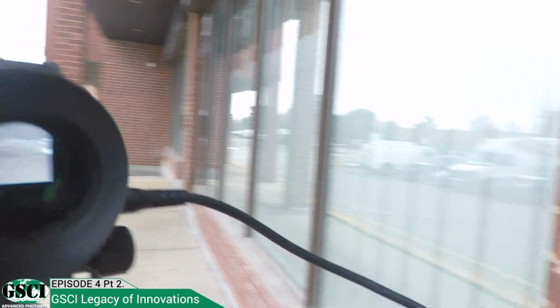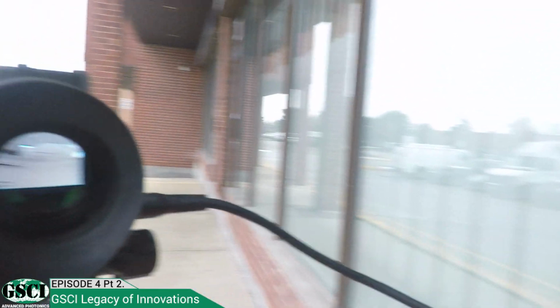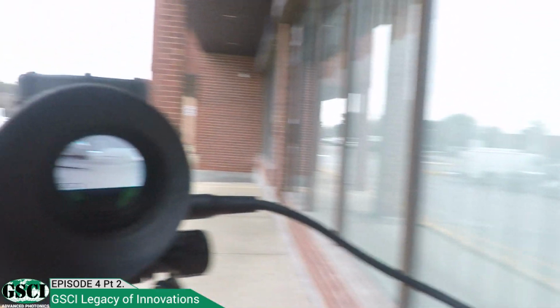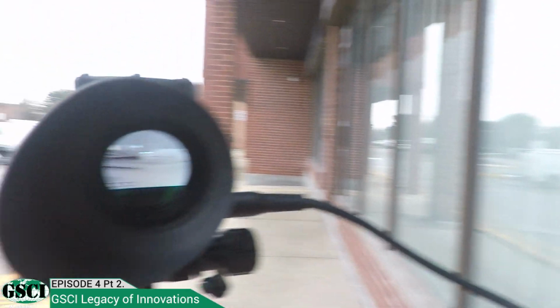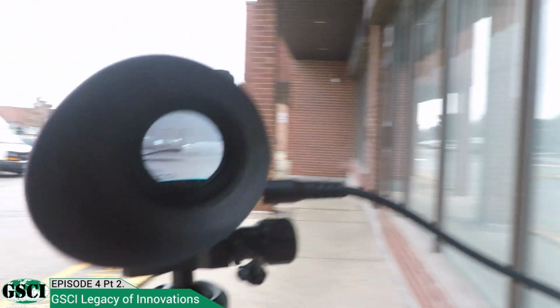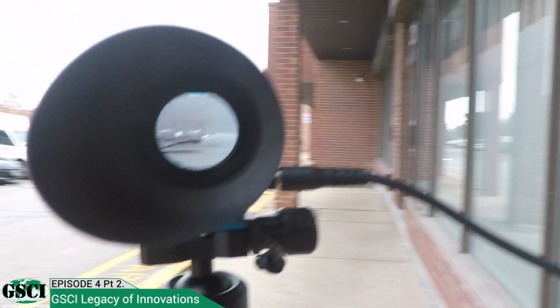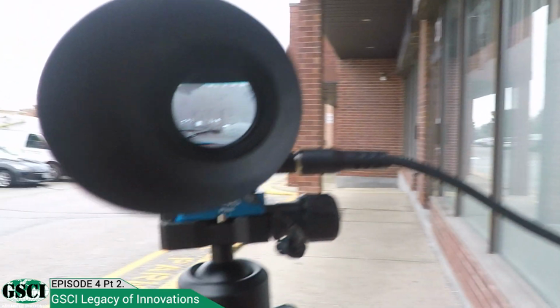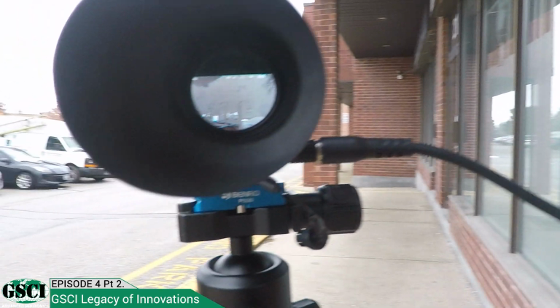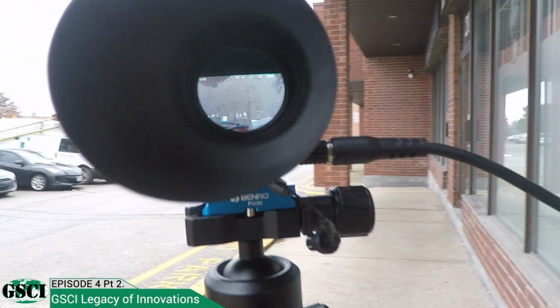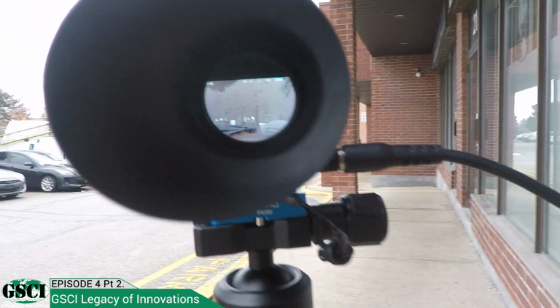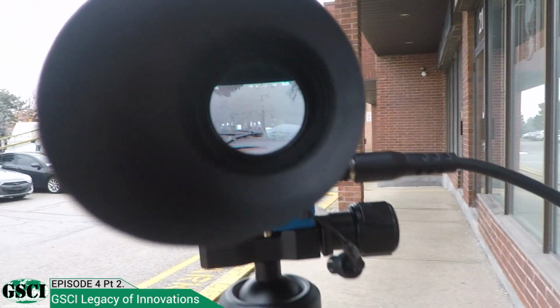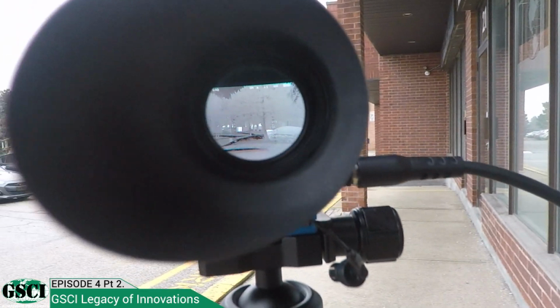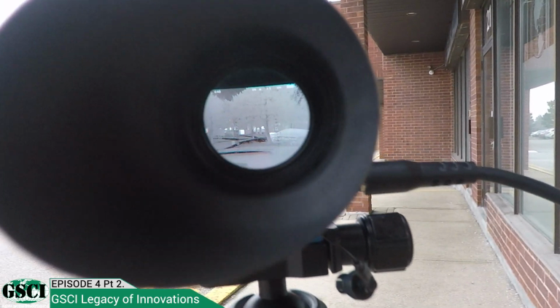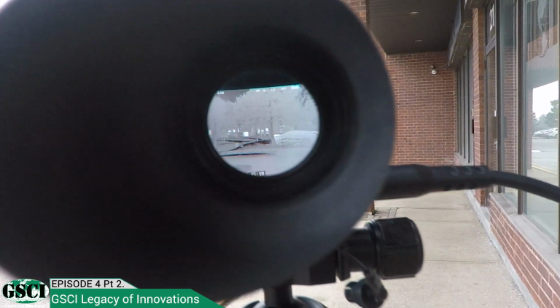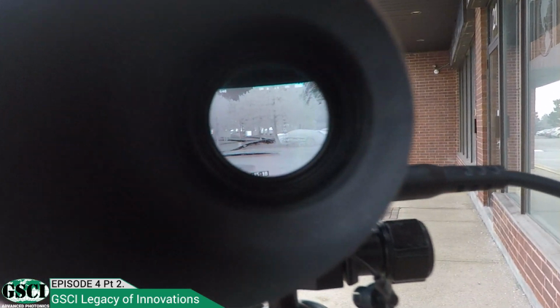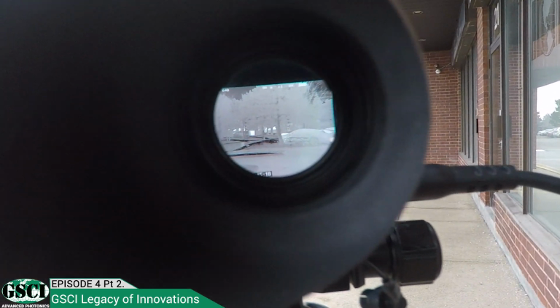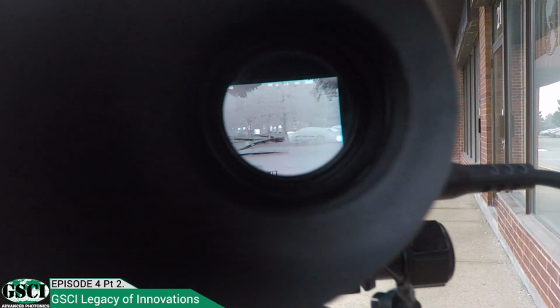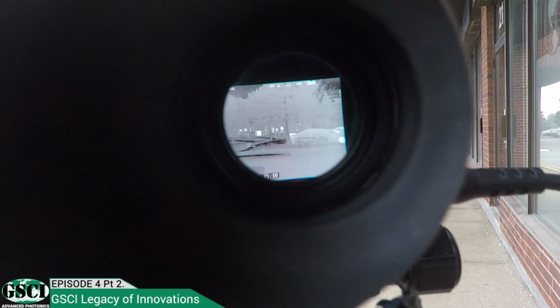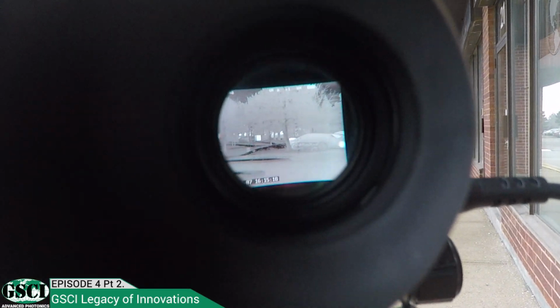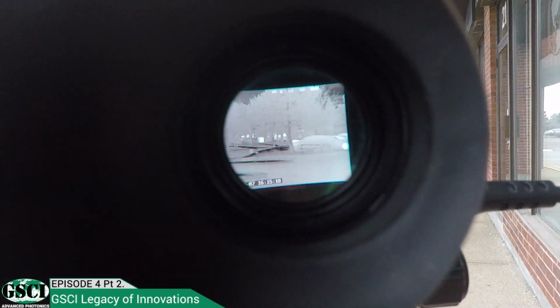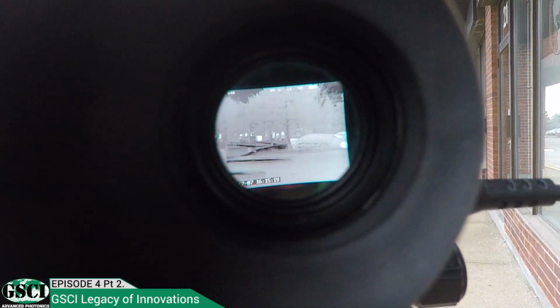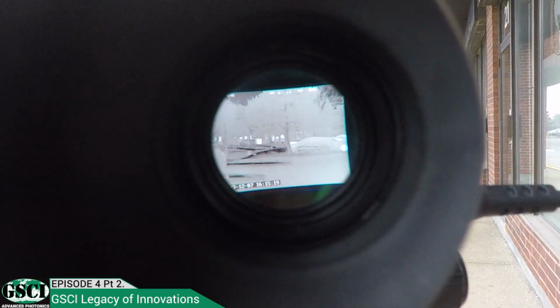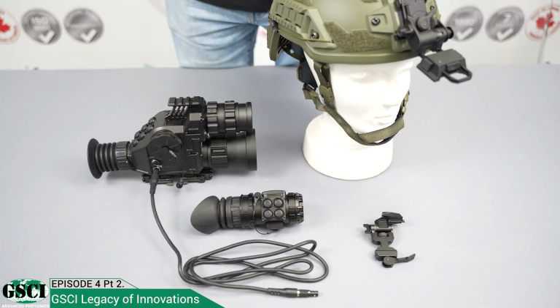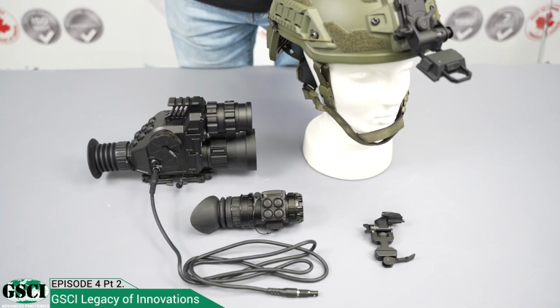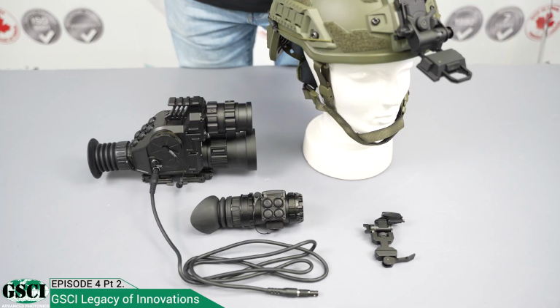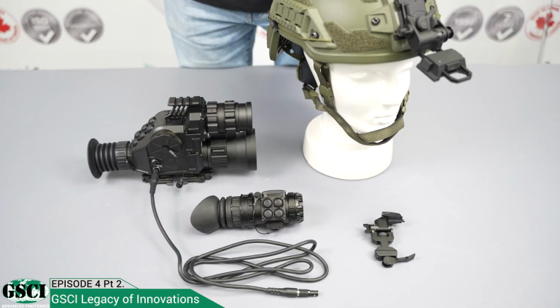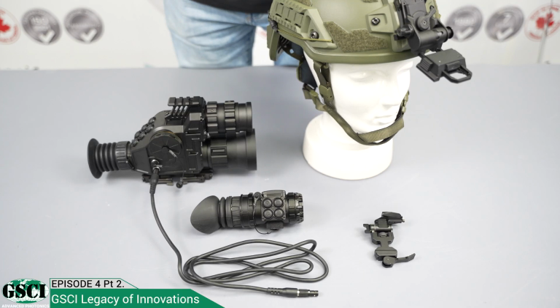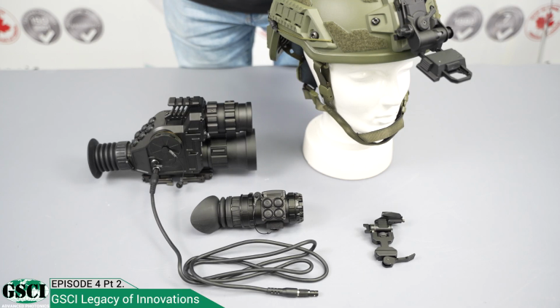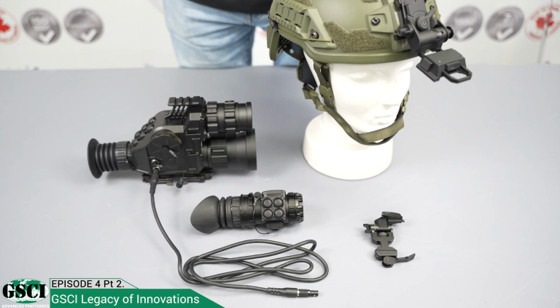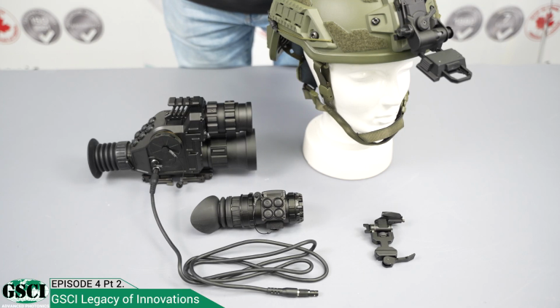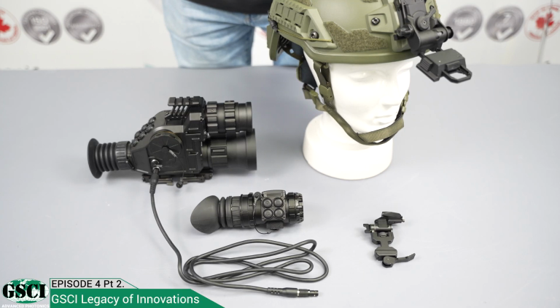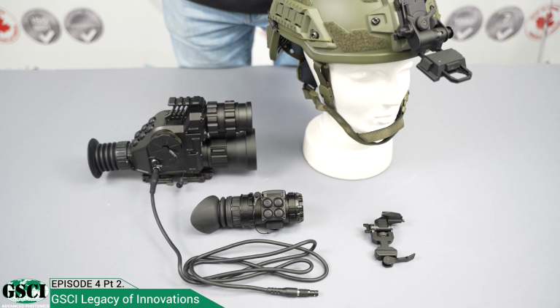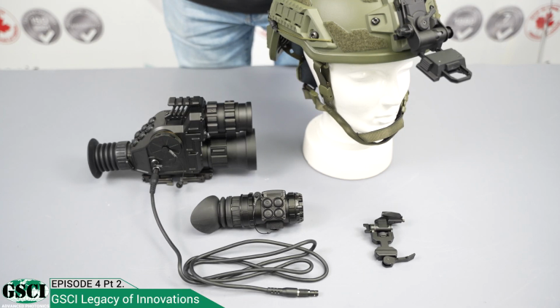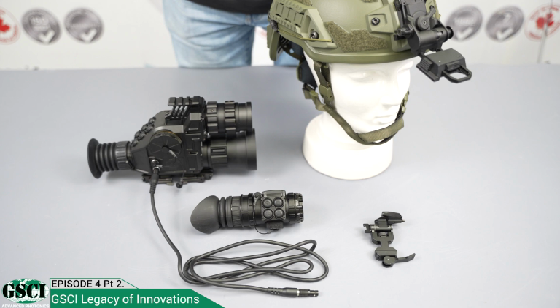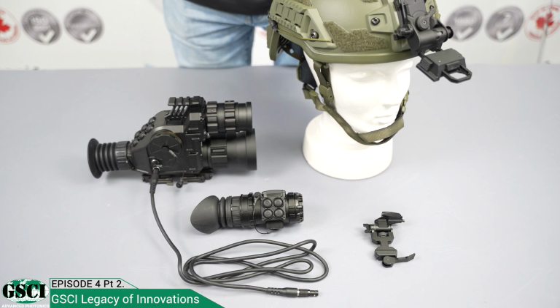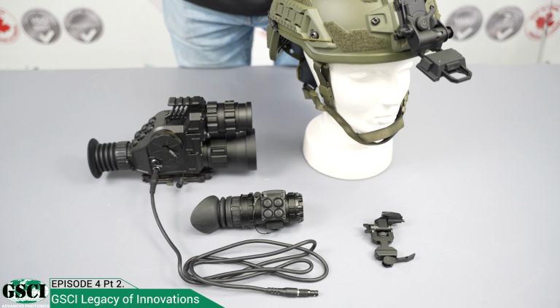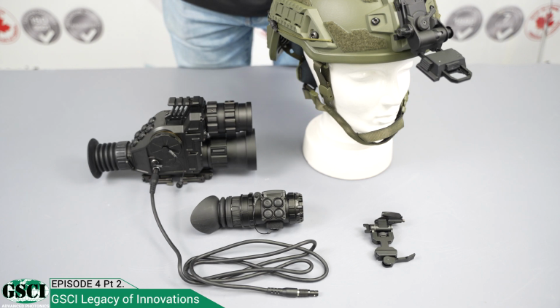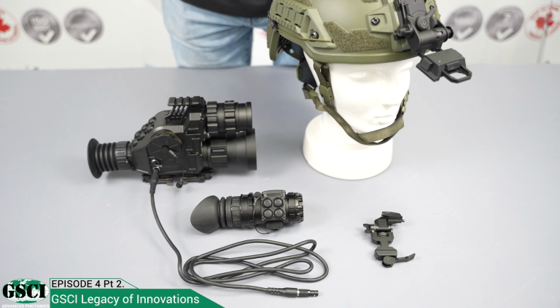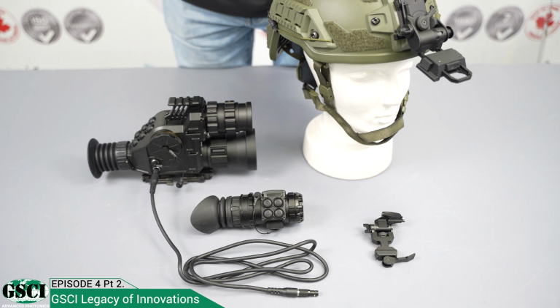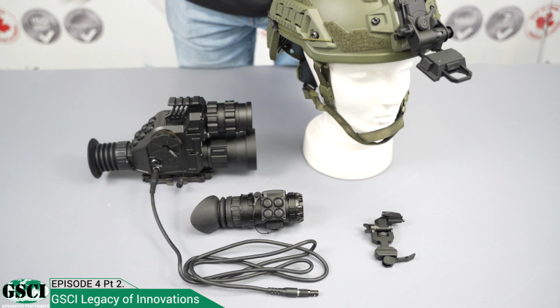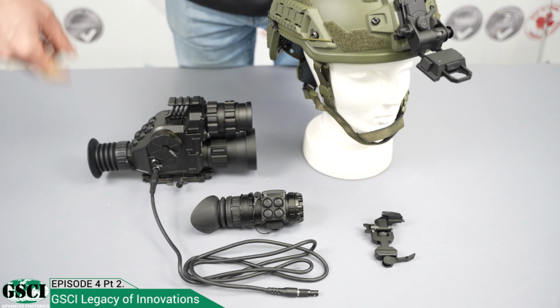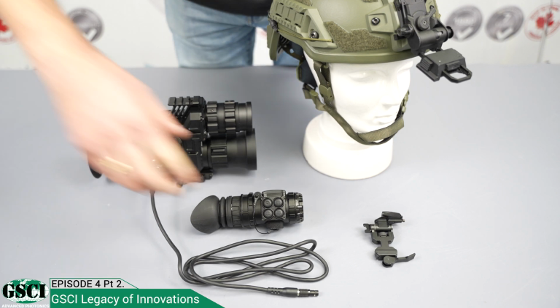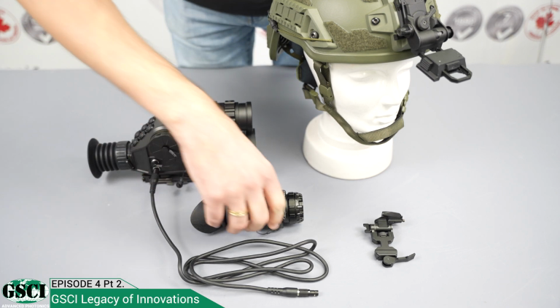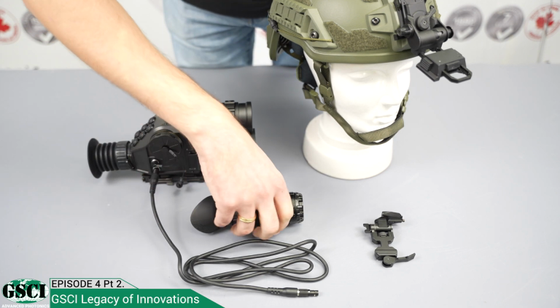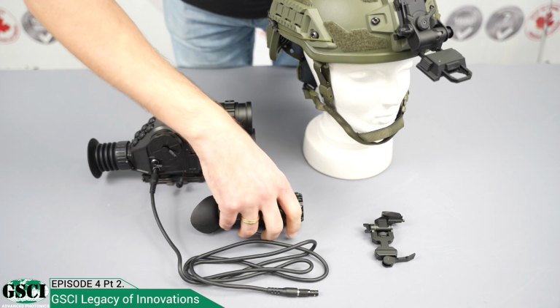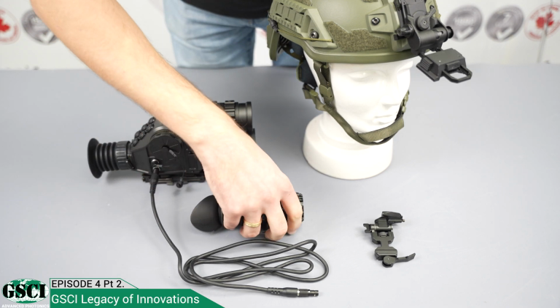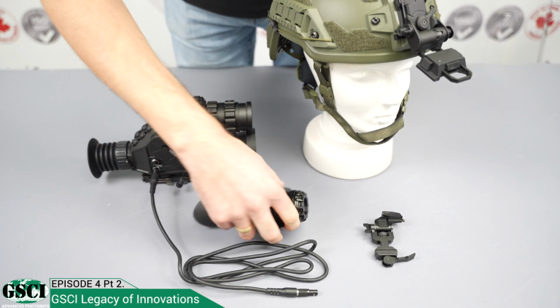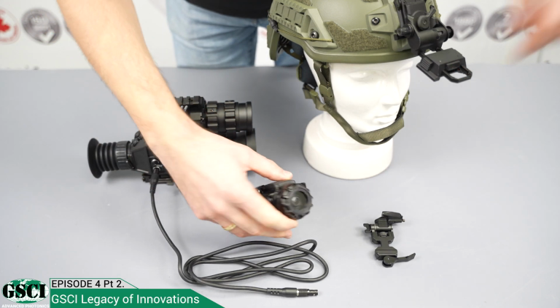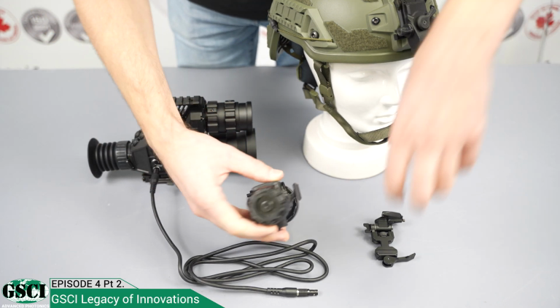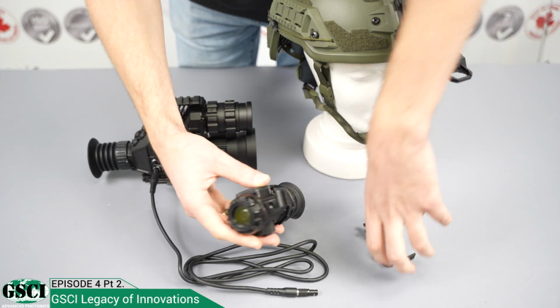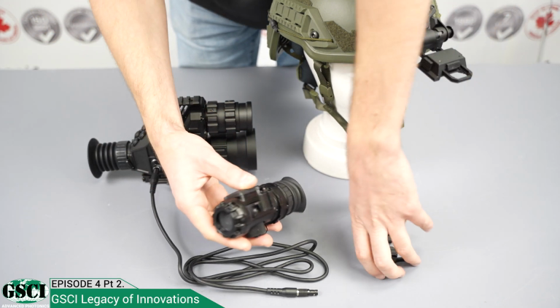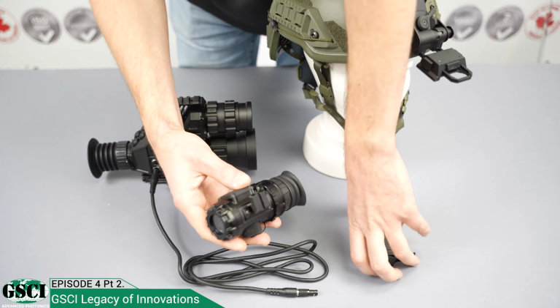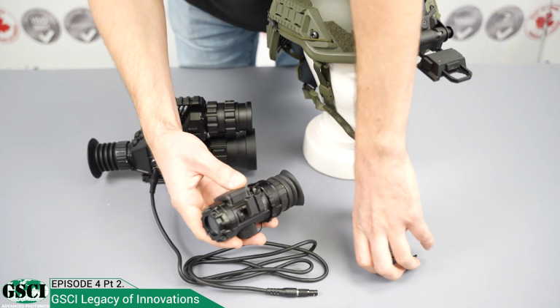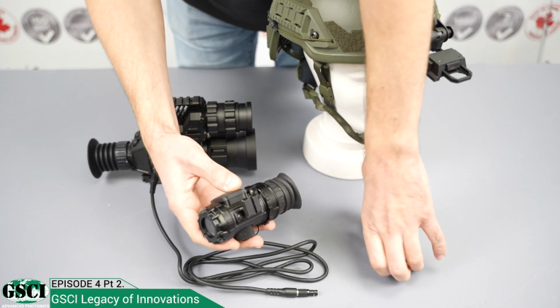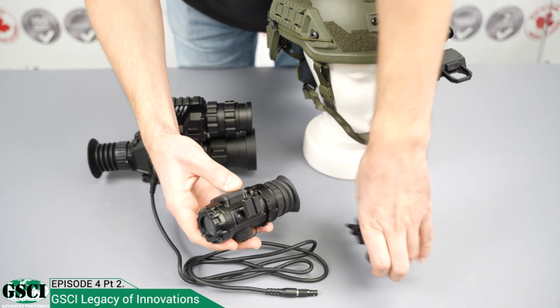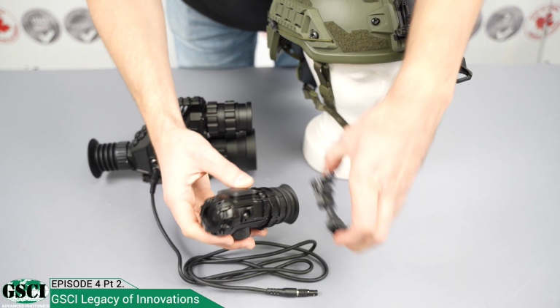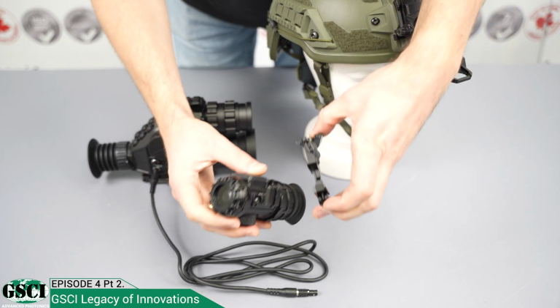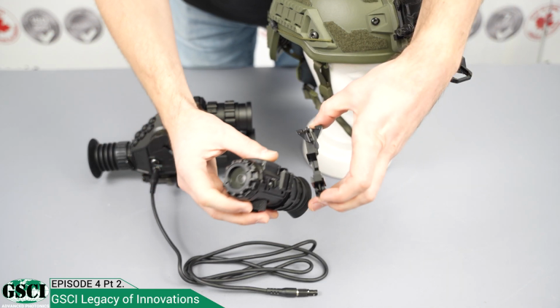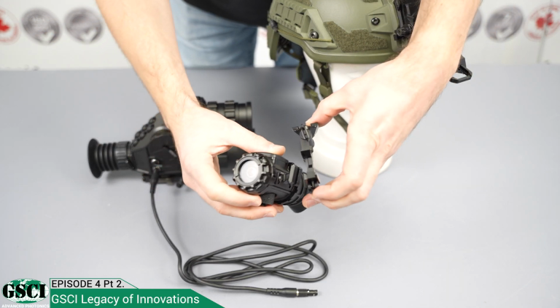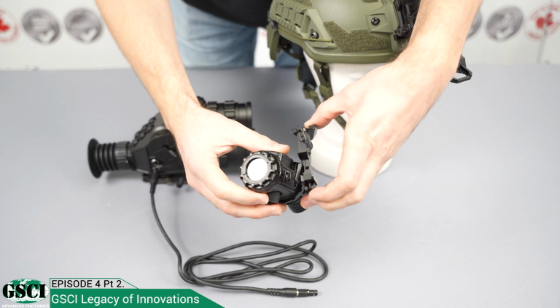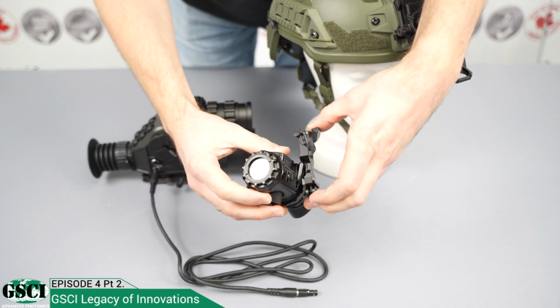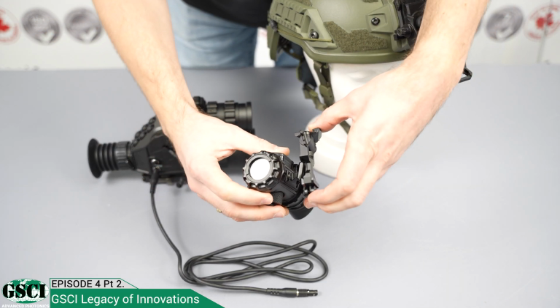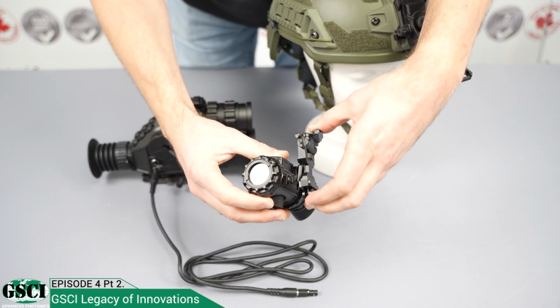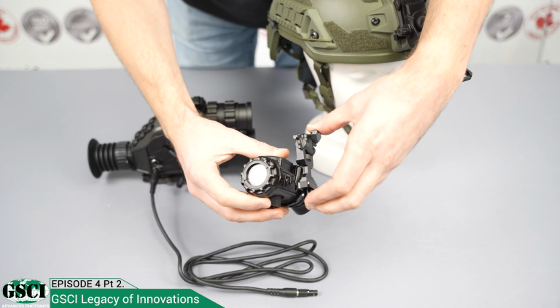Connect the MTAR to your thermal or fusion device, enable the video-in option, and you're ready to gain a tactical advantage.